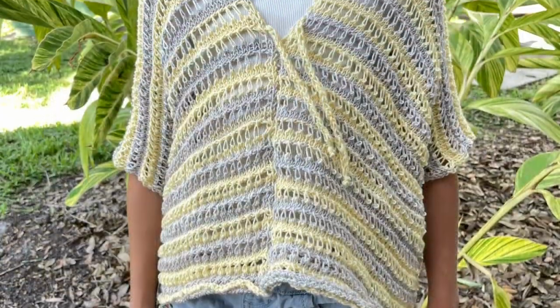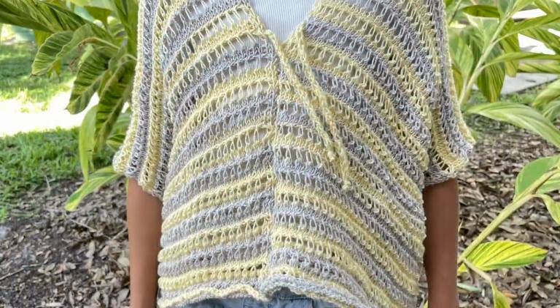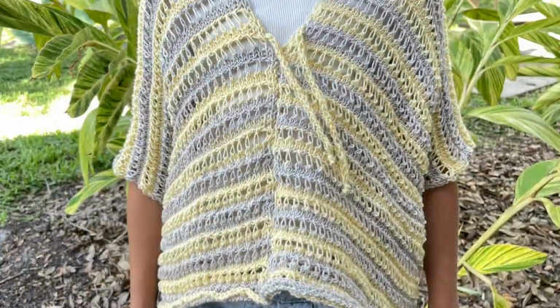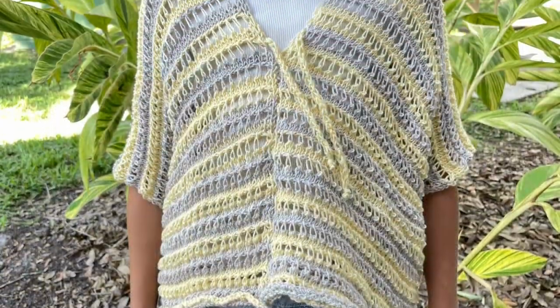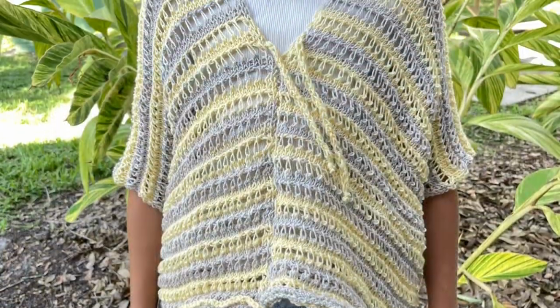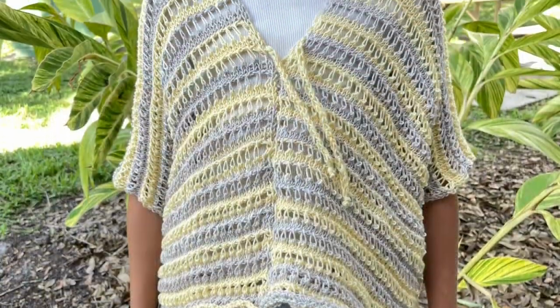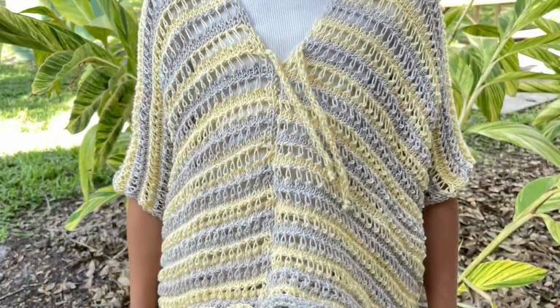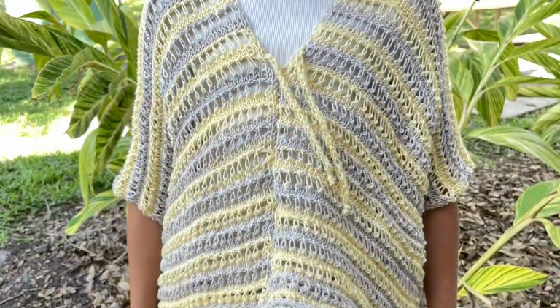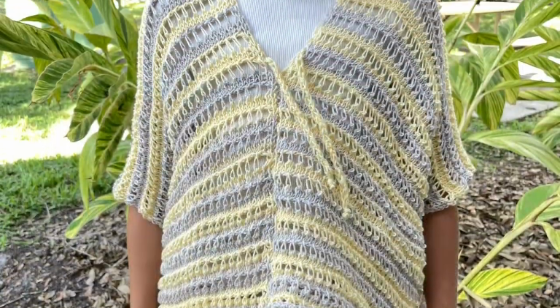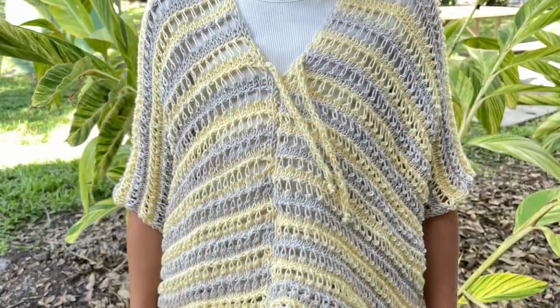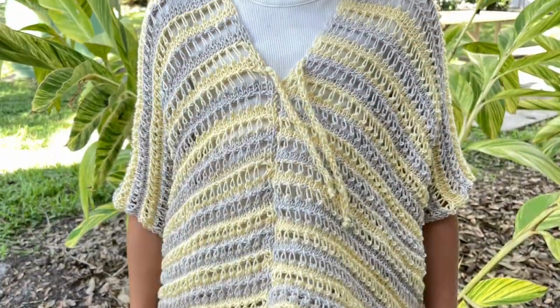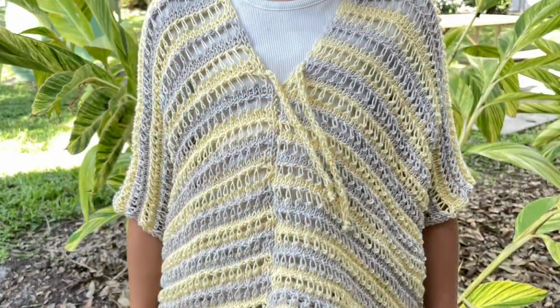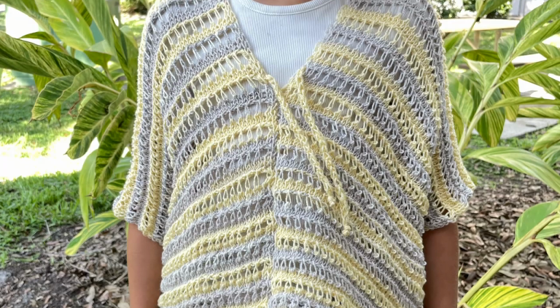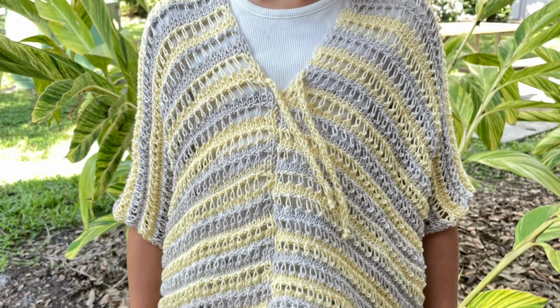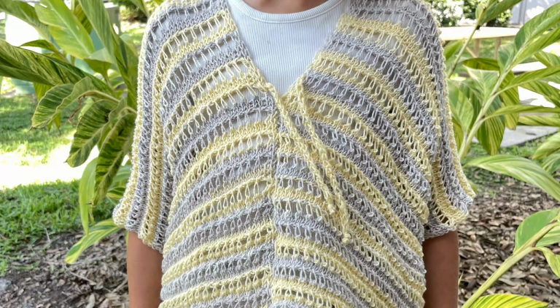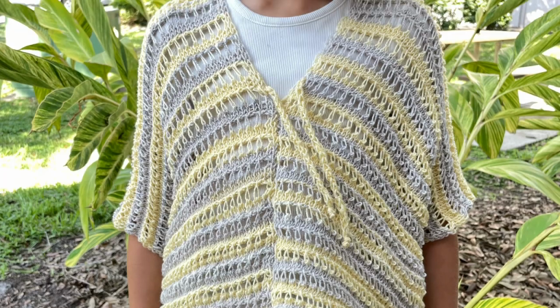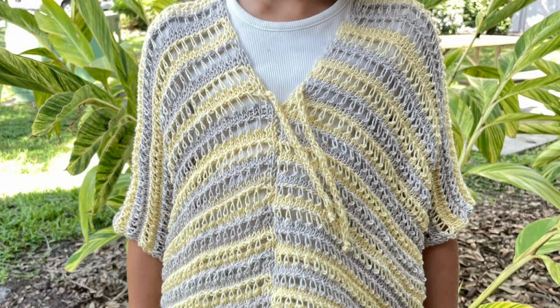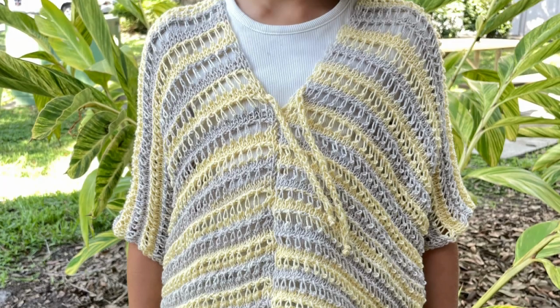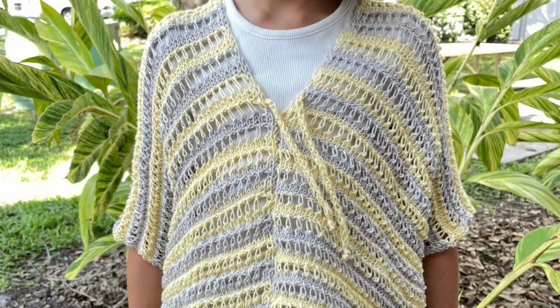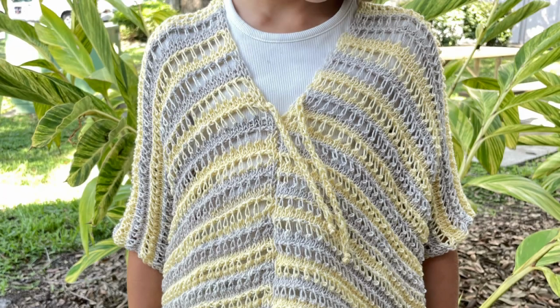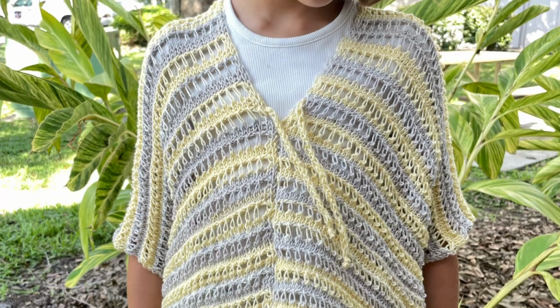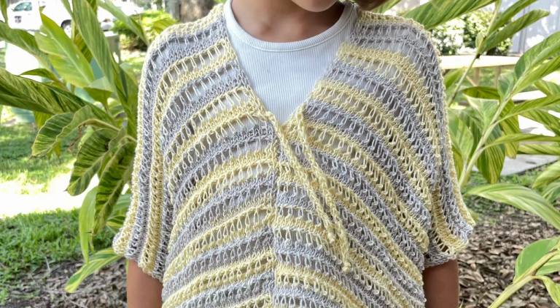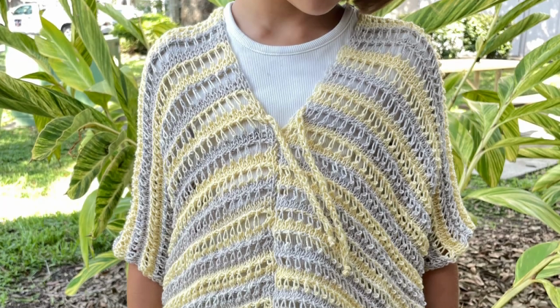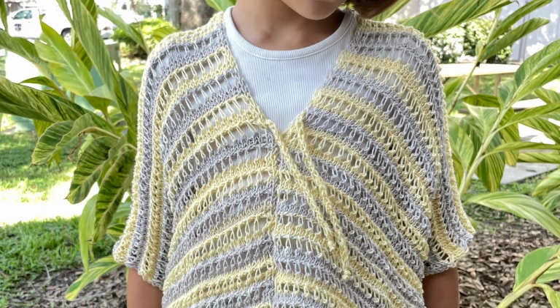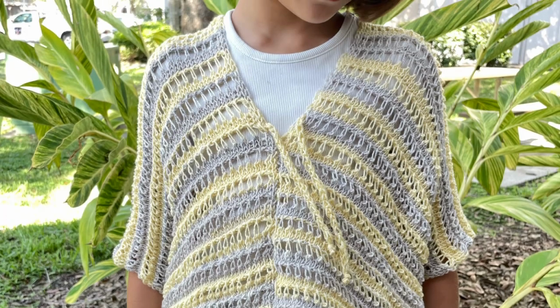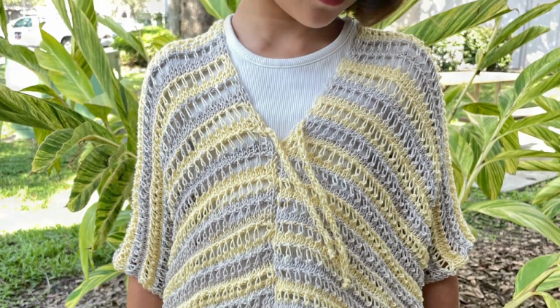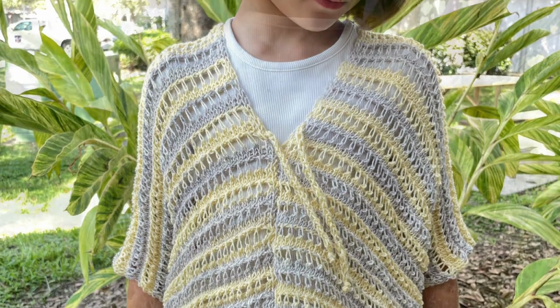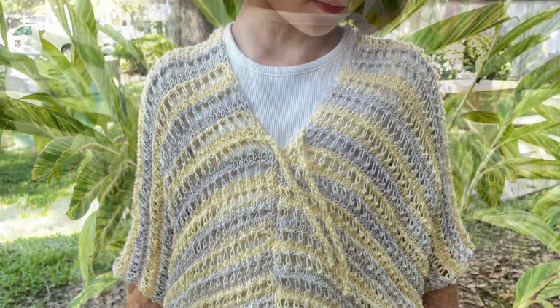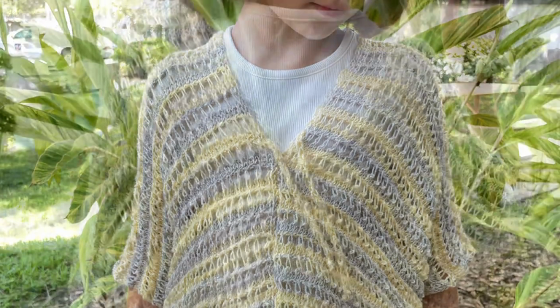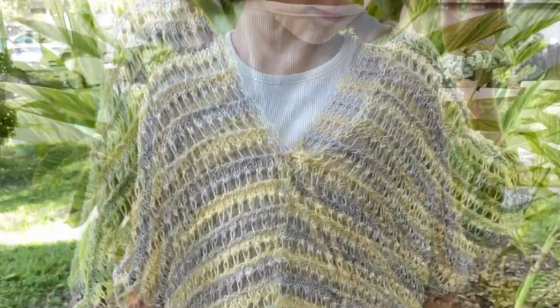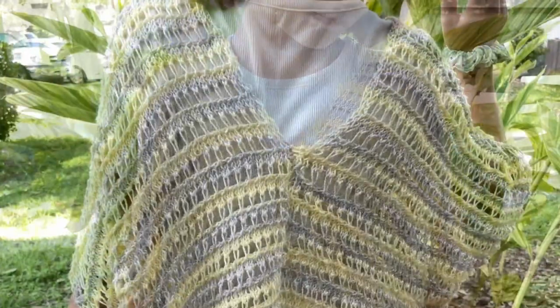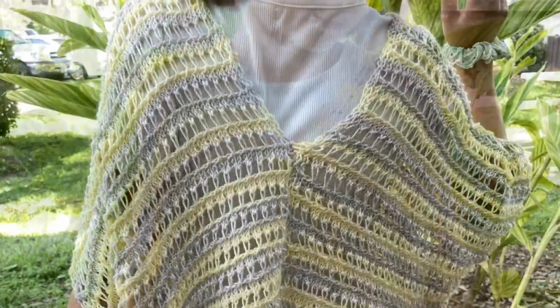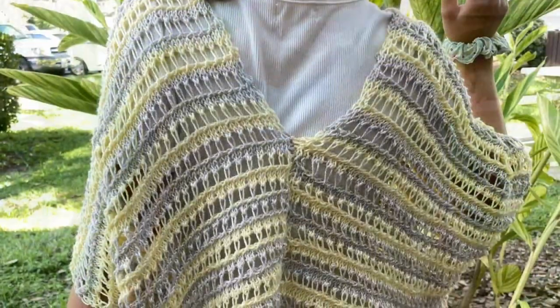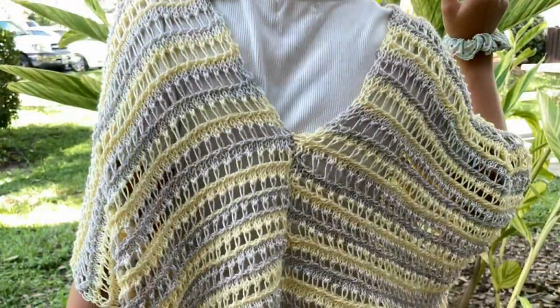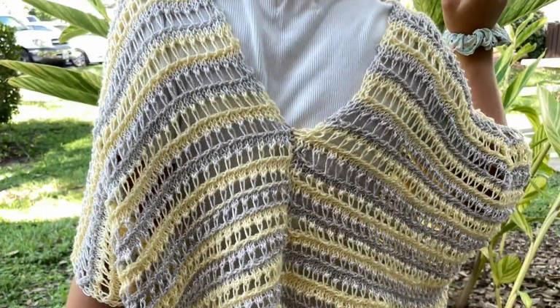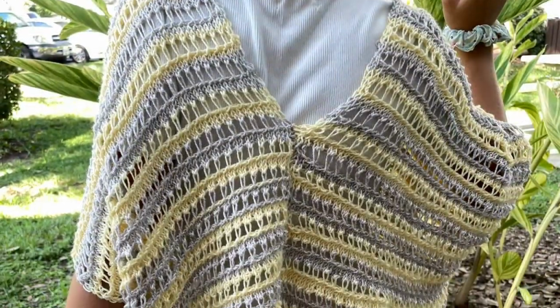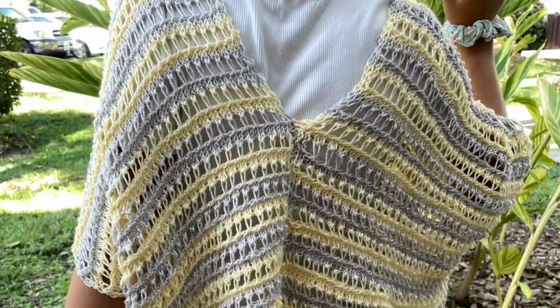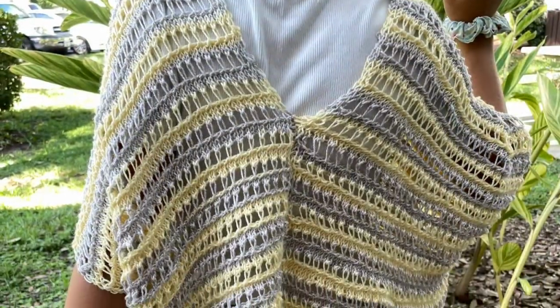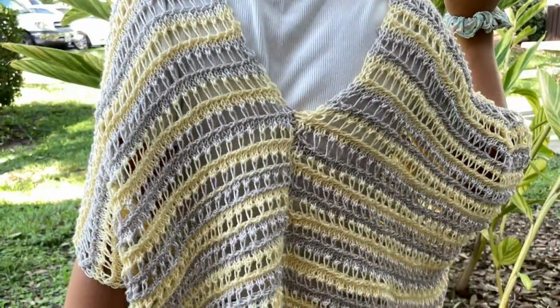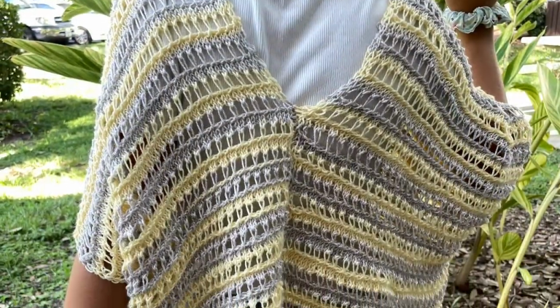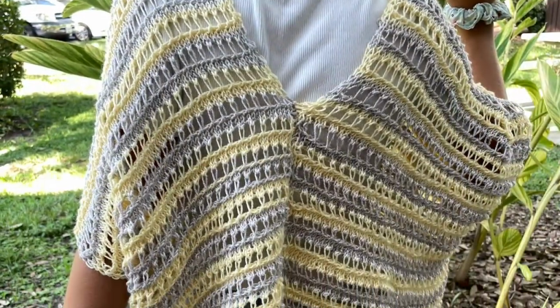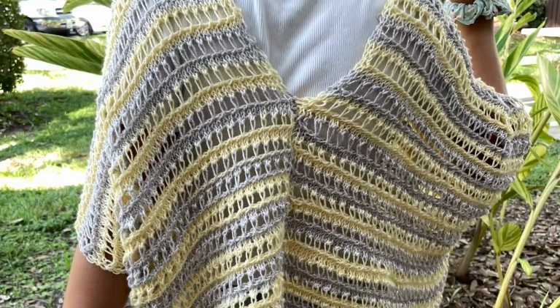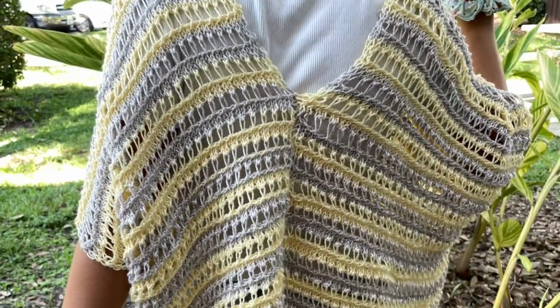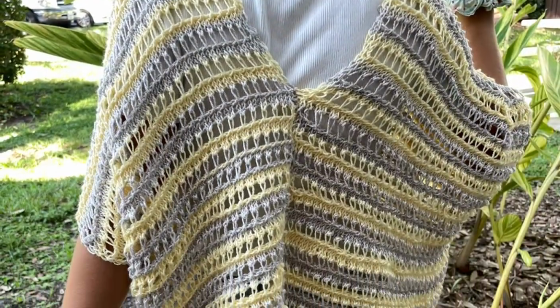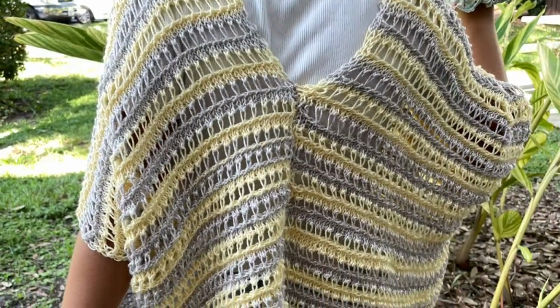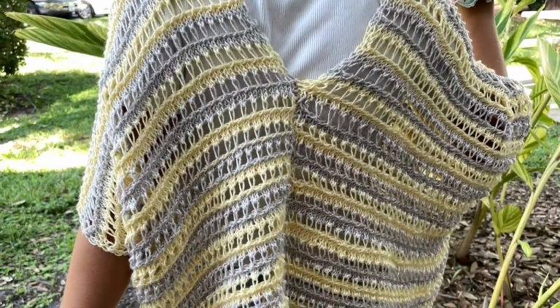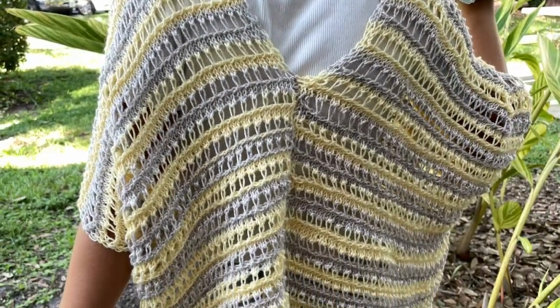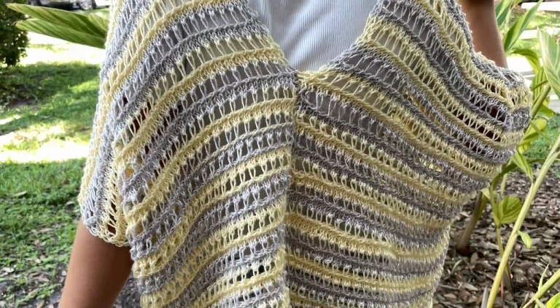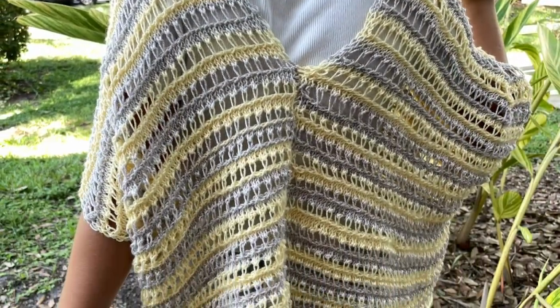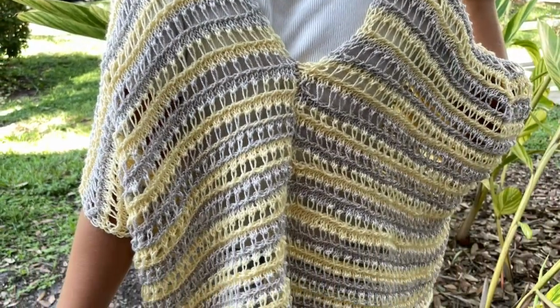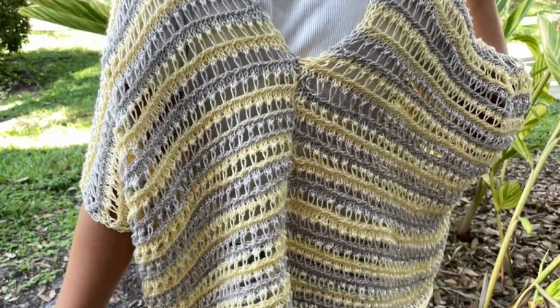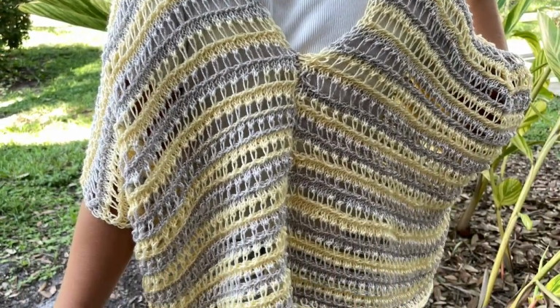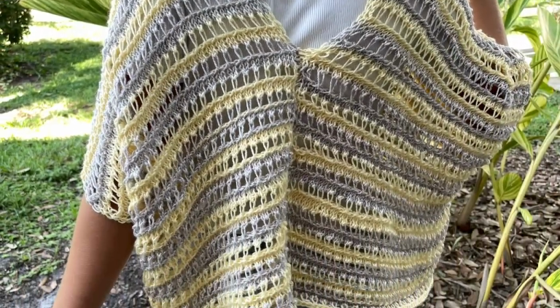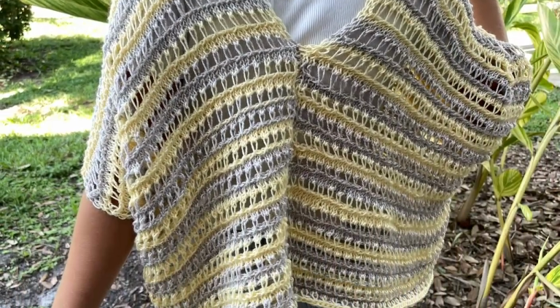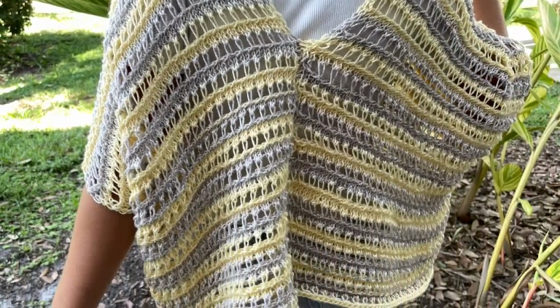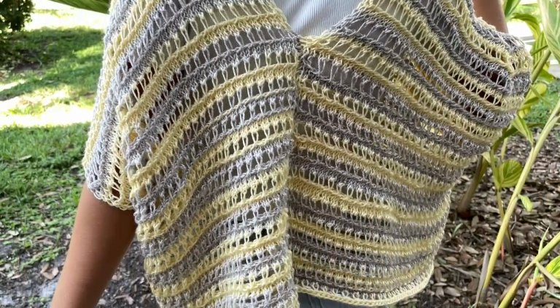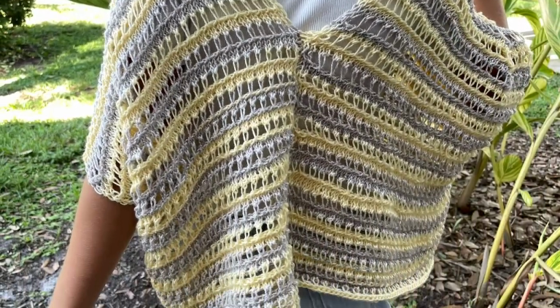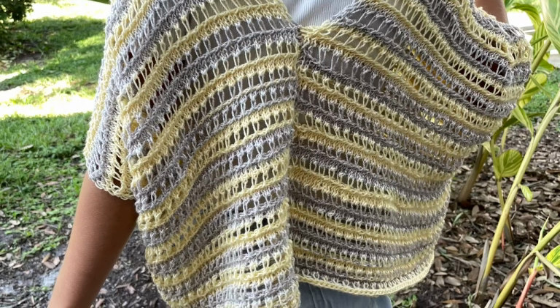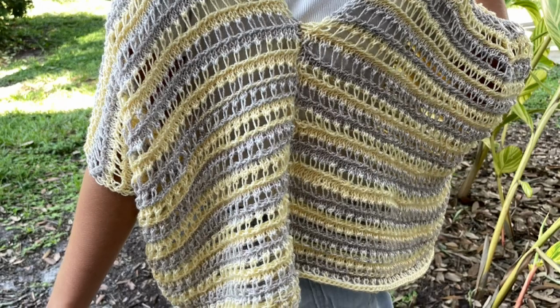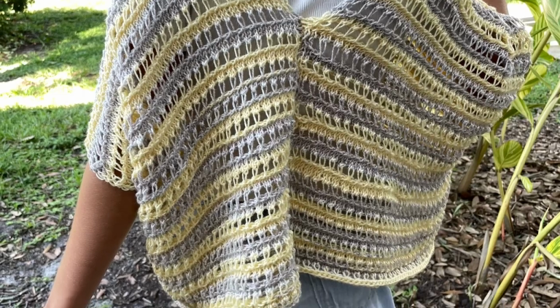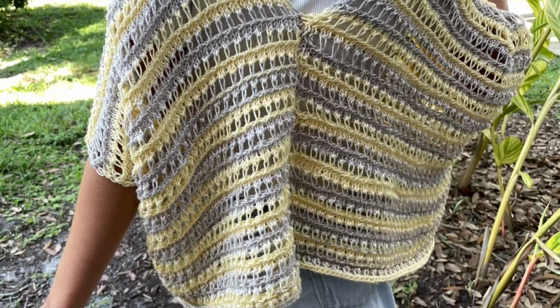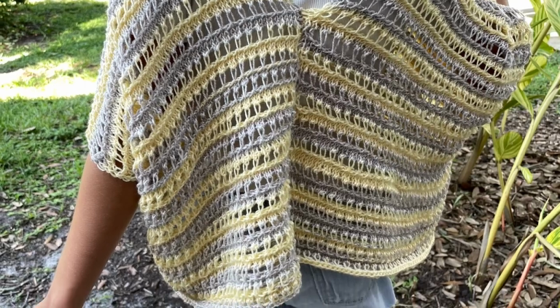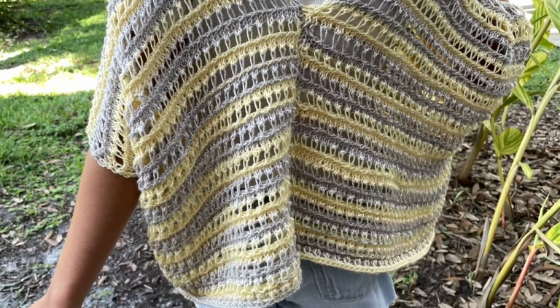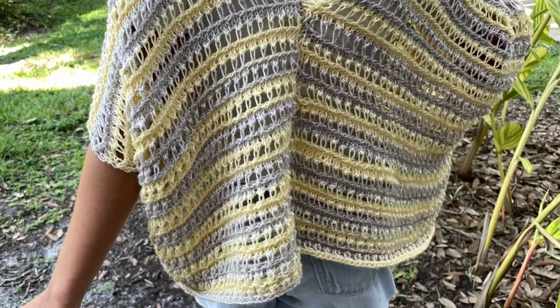And now you have a super awesome summer poncho — look at this thing, it's so cool! I'm going to make one for myself too. Anyway, thanks for watching and I'll see you in the next tutorial.